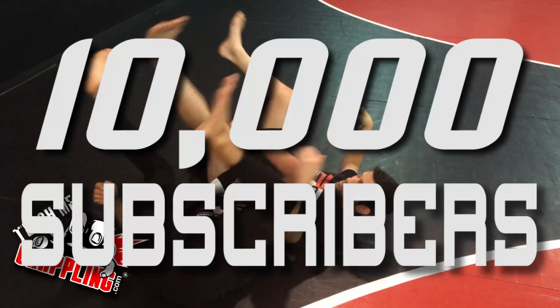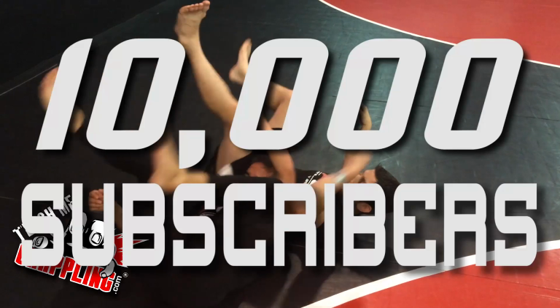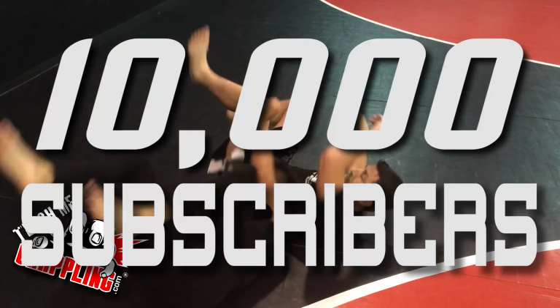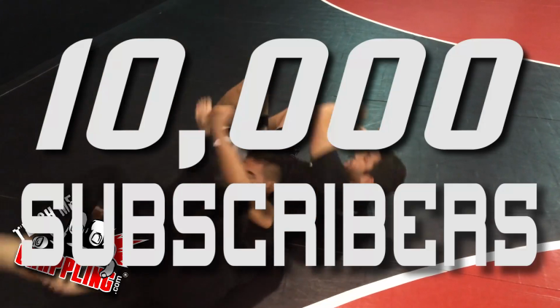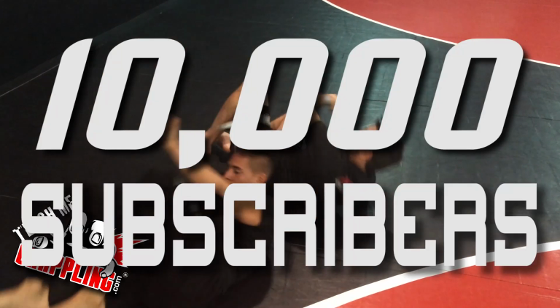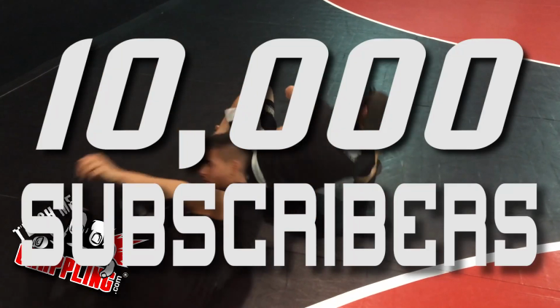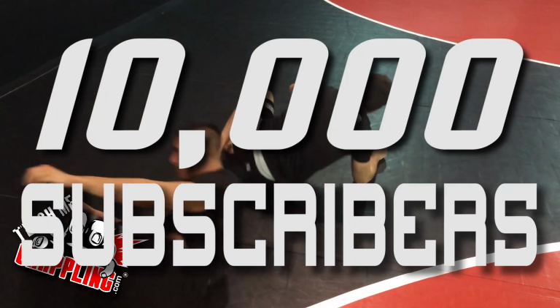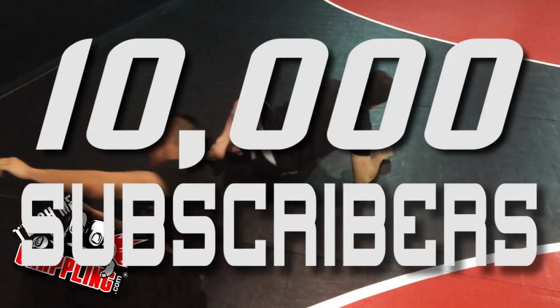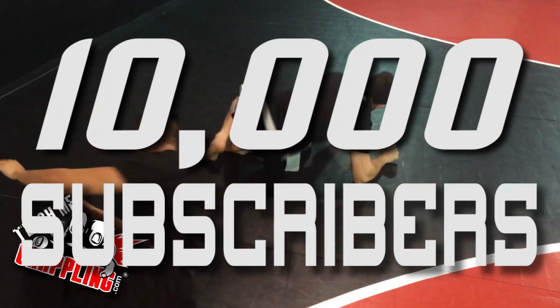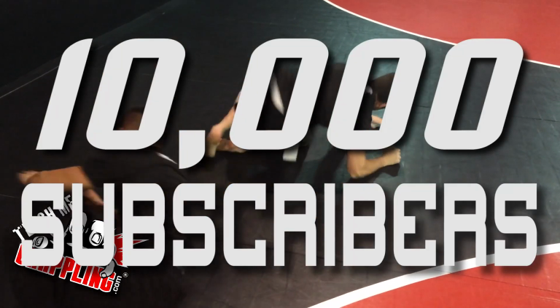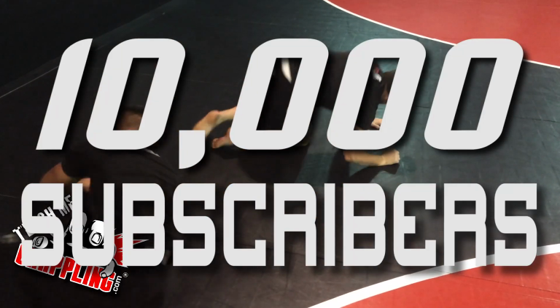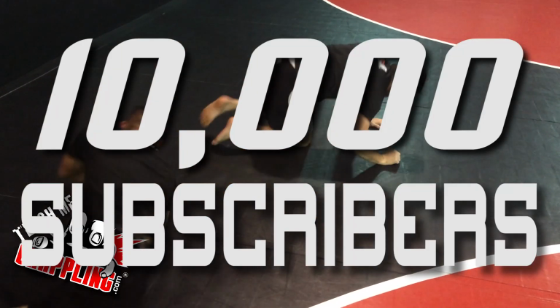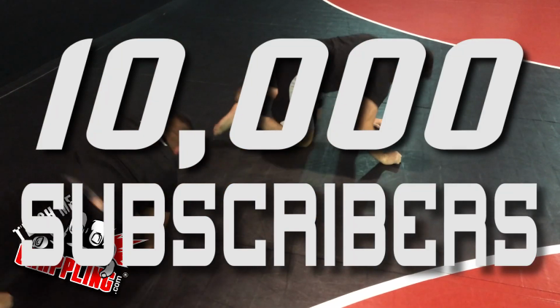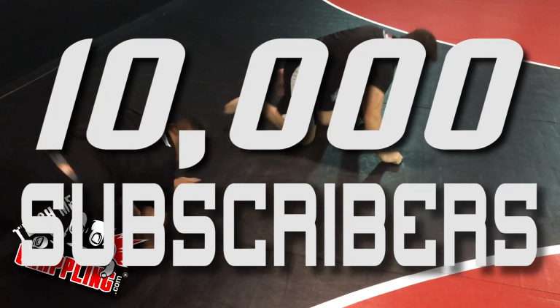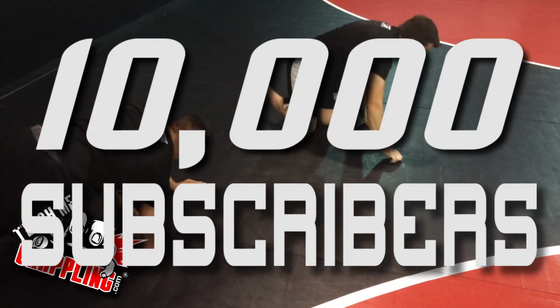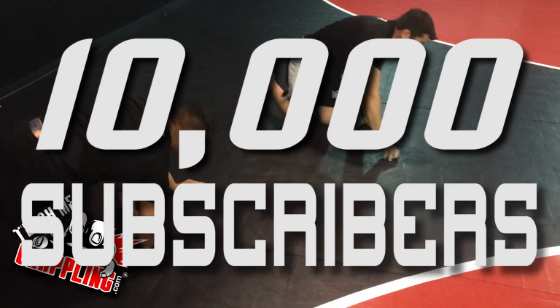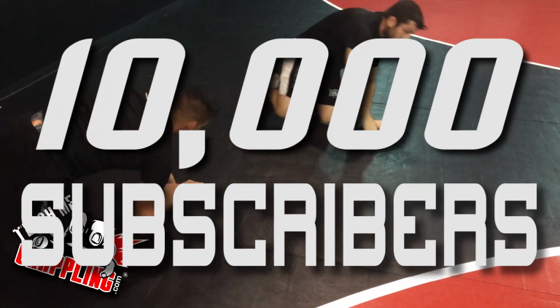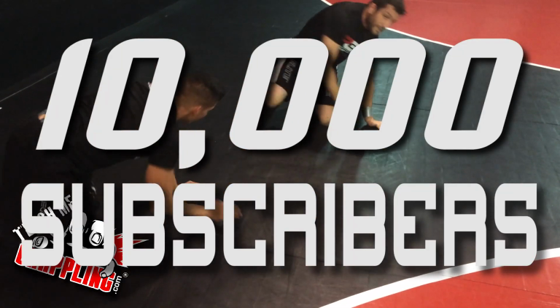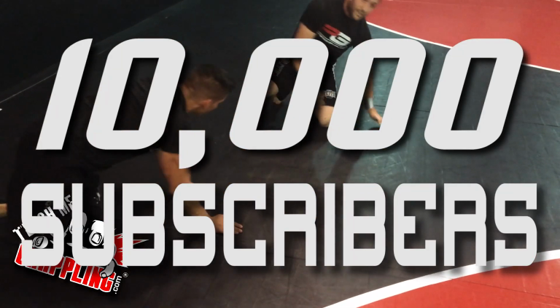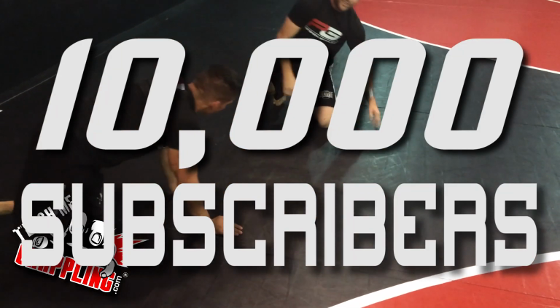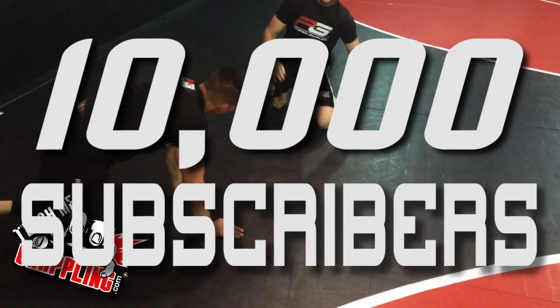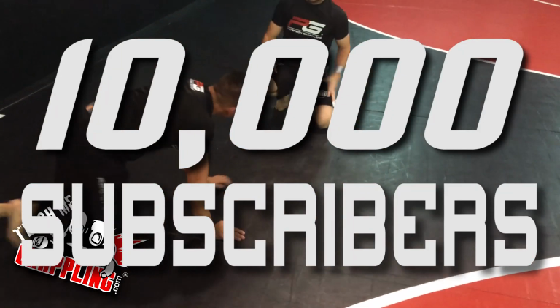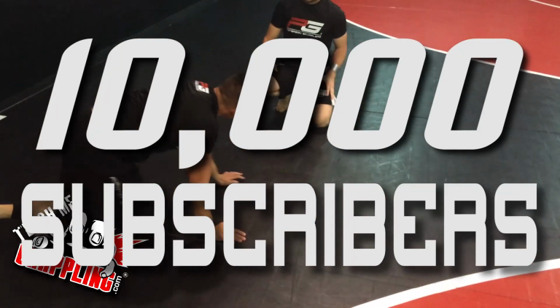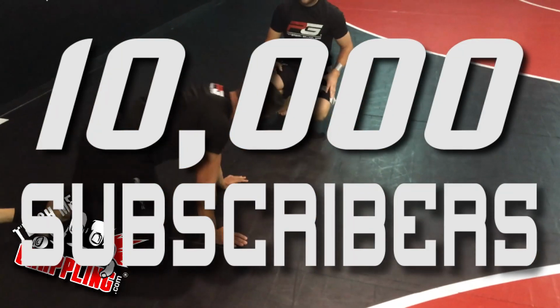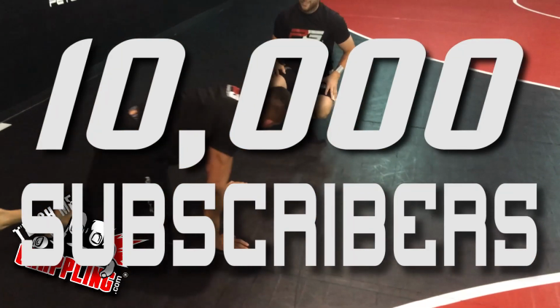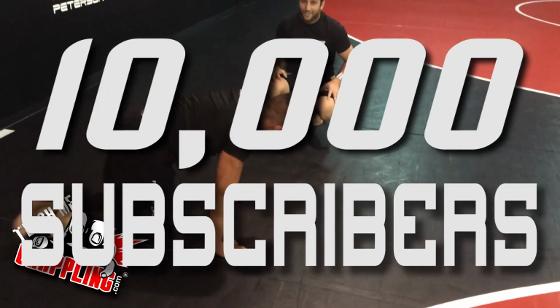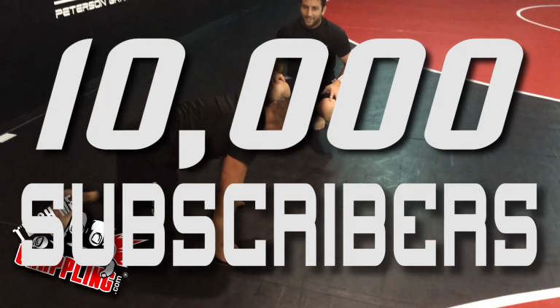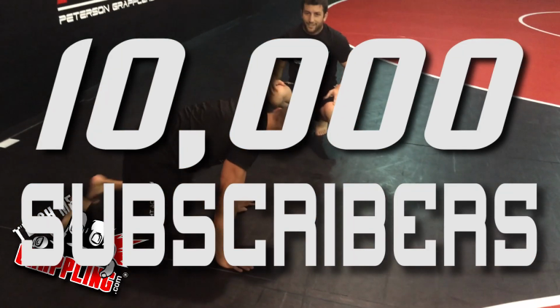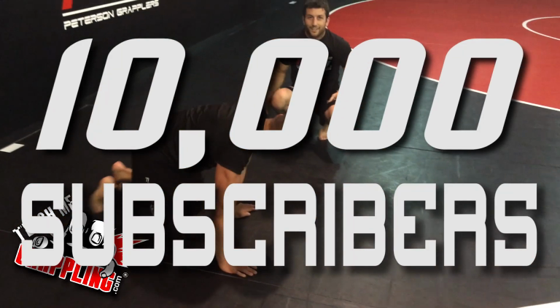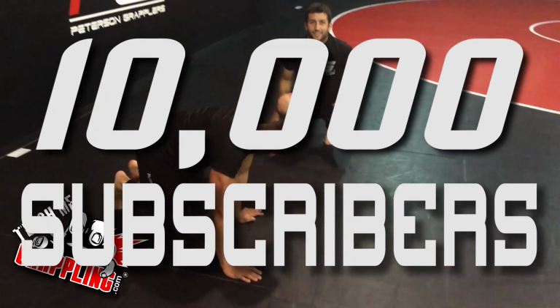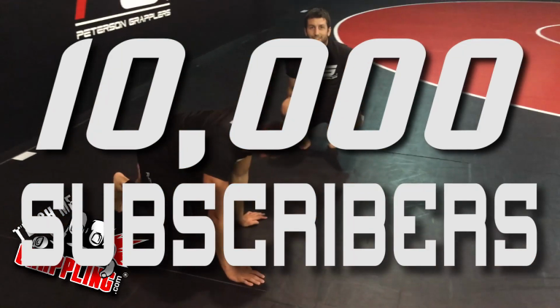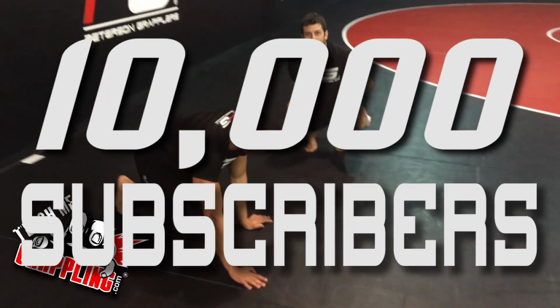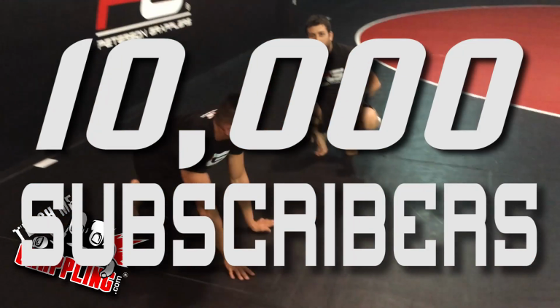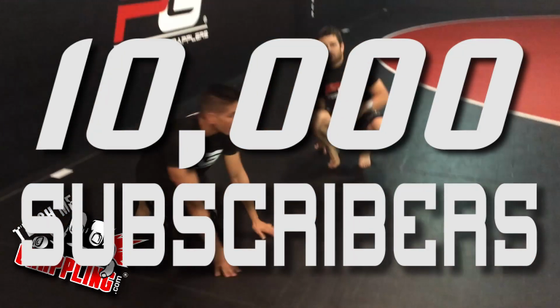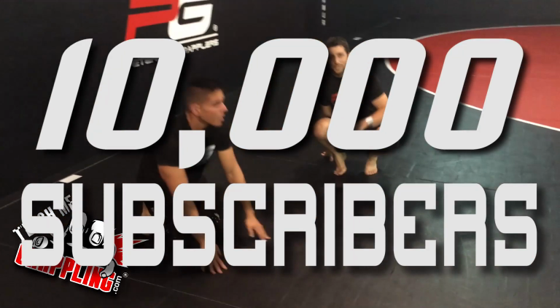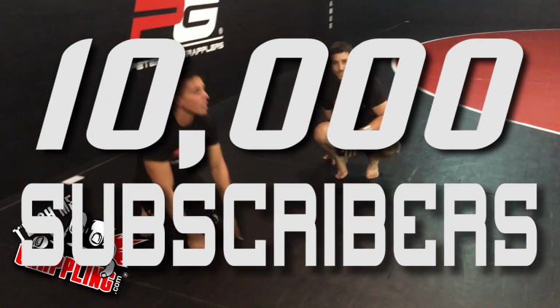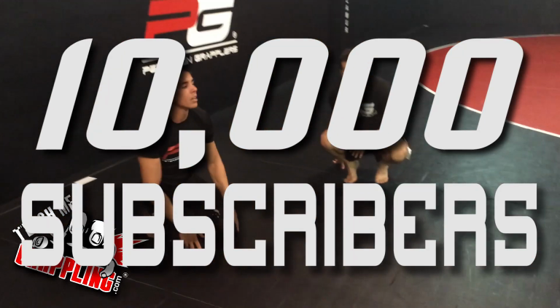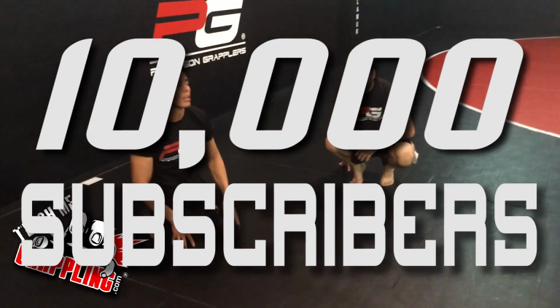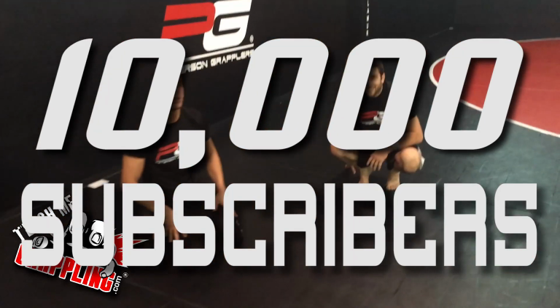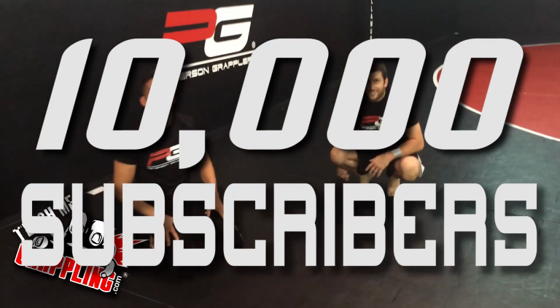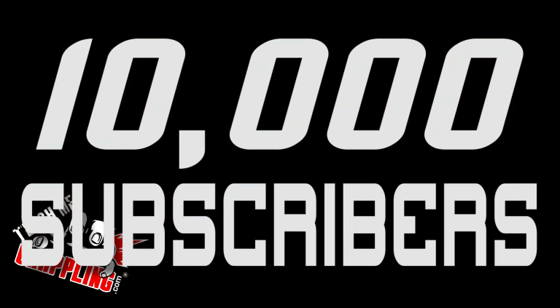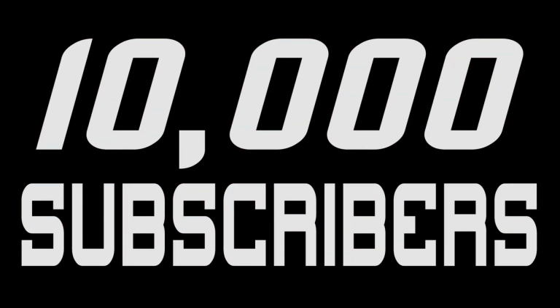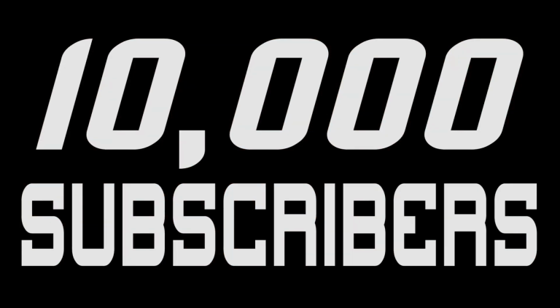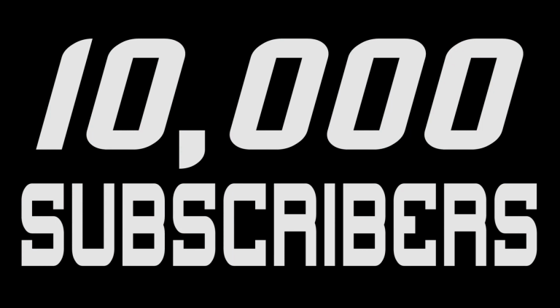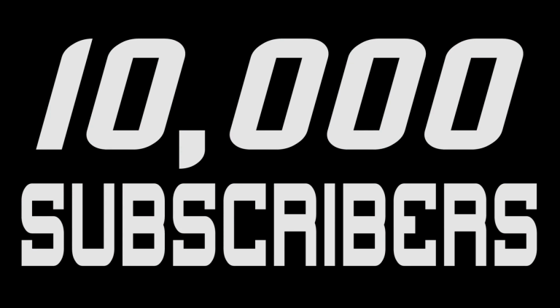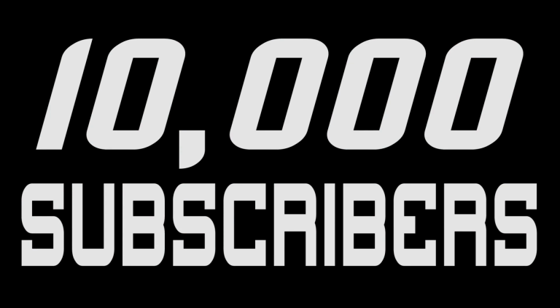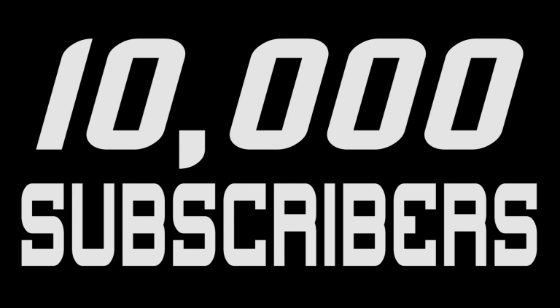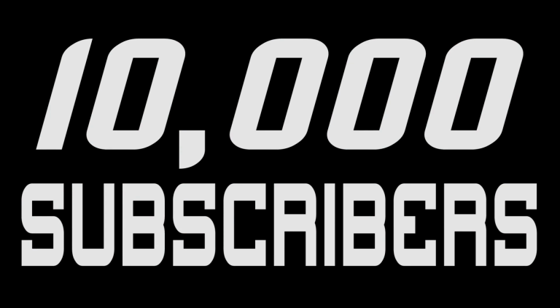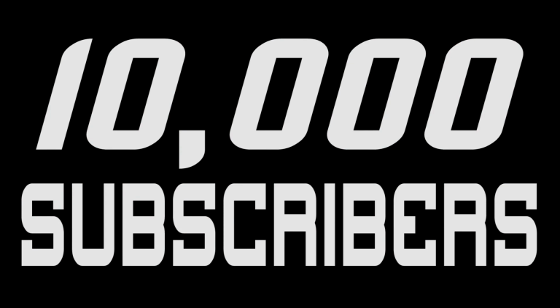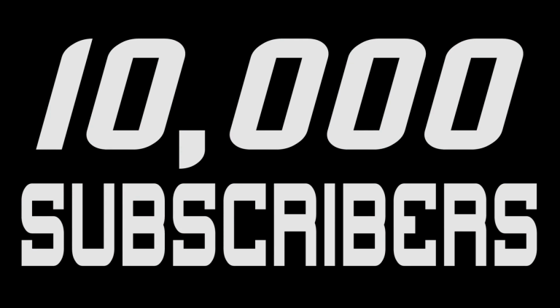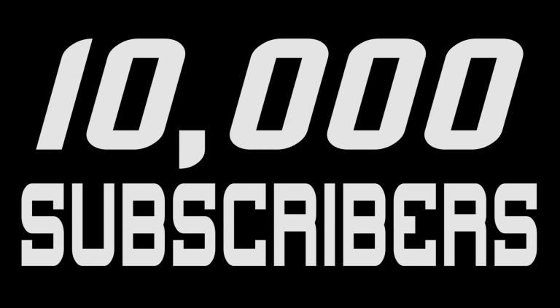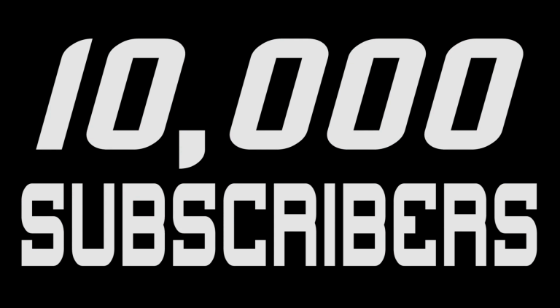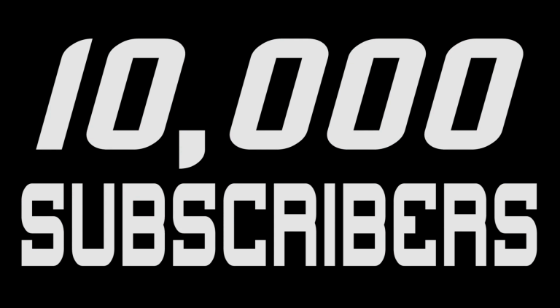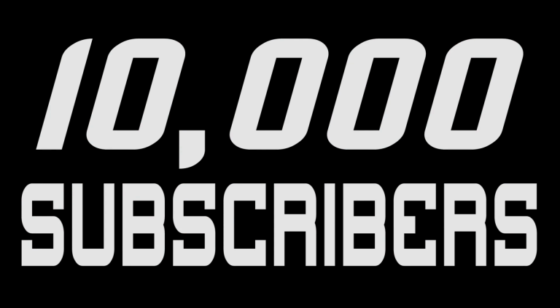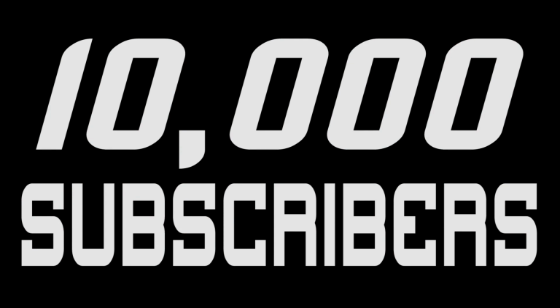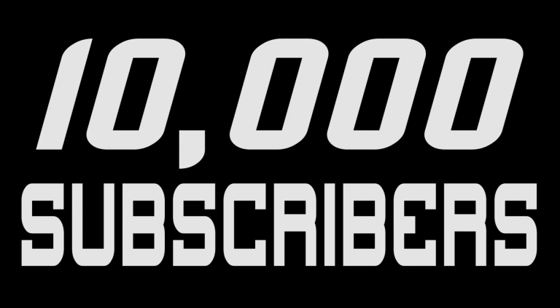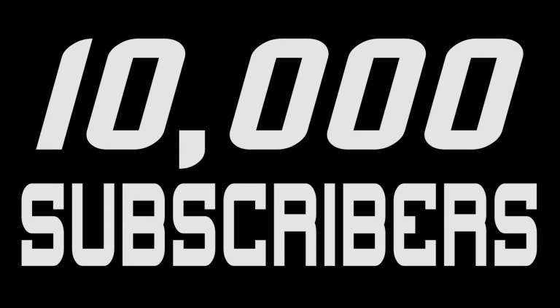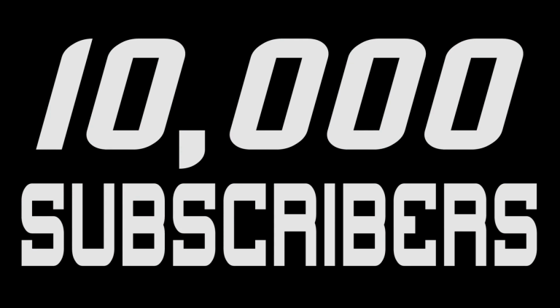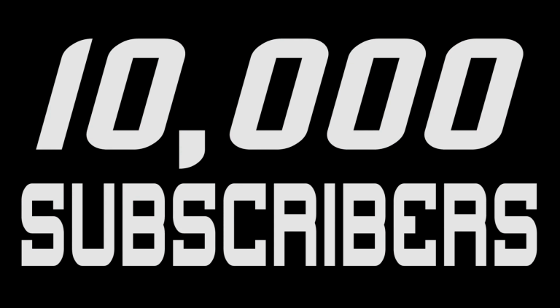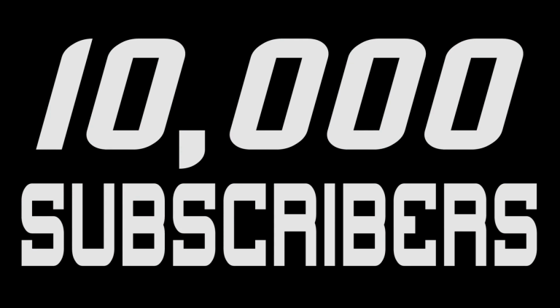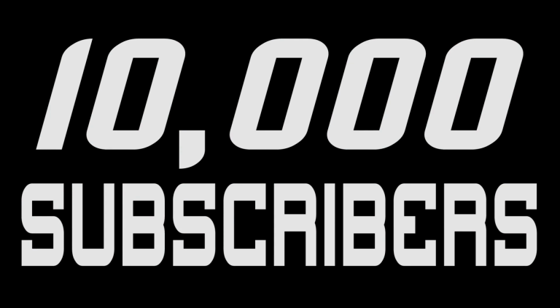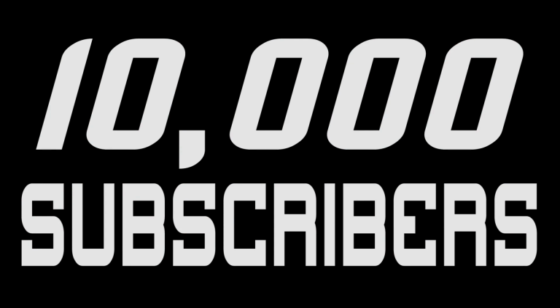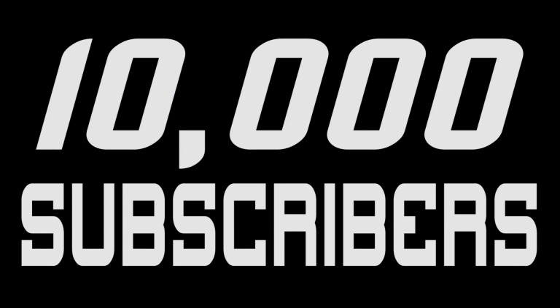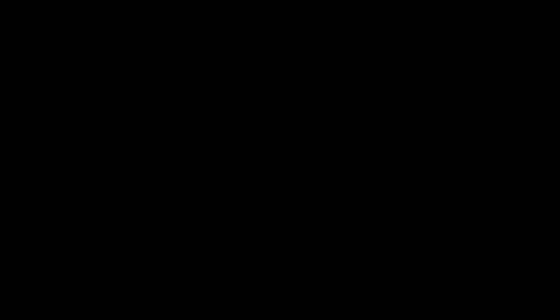Thank you guys so much for all the subscribers — we just hit 10,000, thank you so much! Don't forget: if you want to master it, get after it. Teach Me Grappling — stay tuned for more to come.